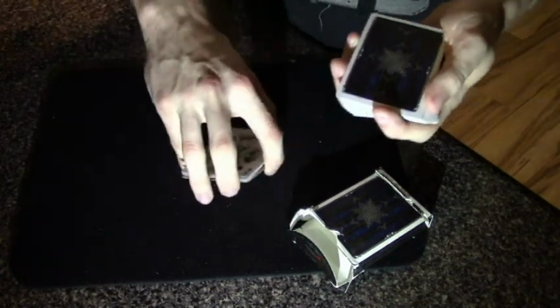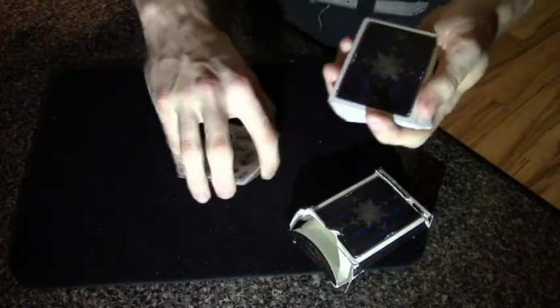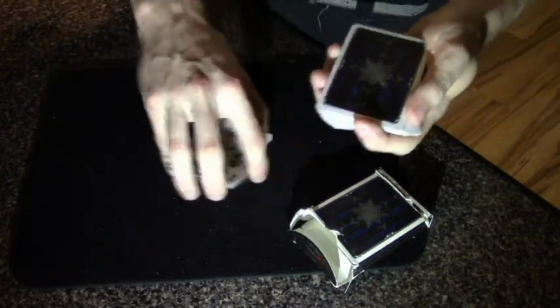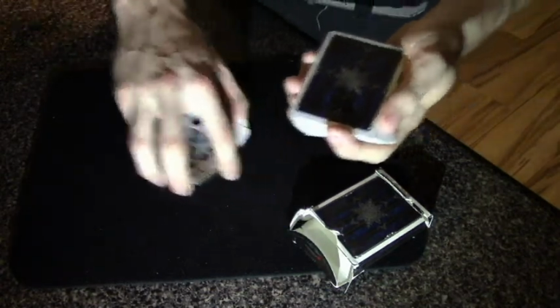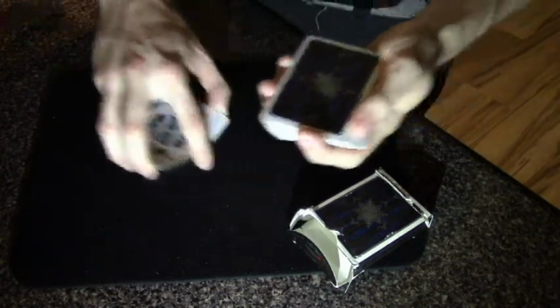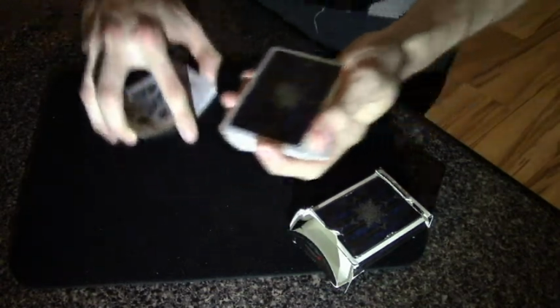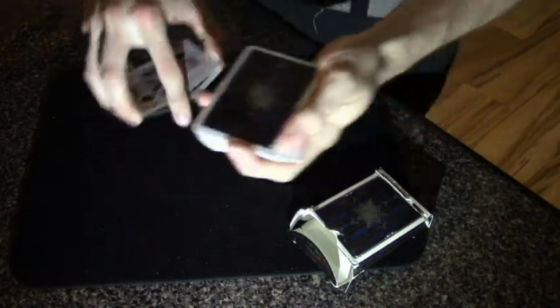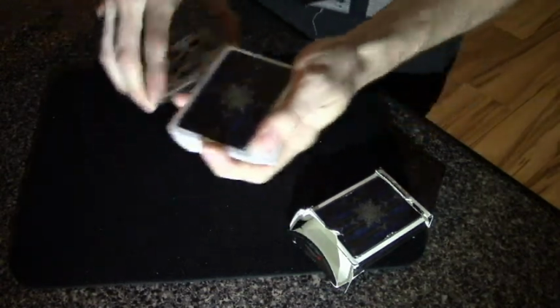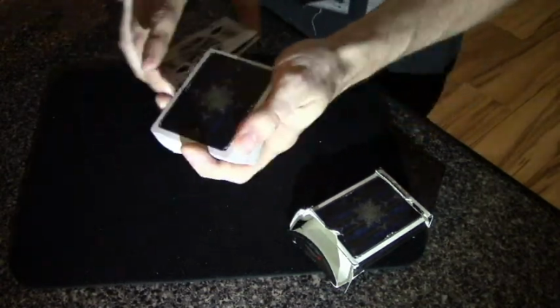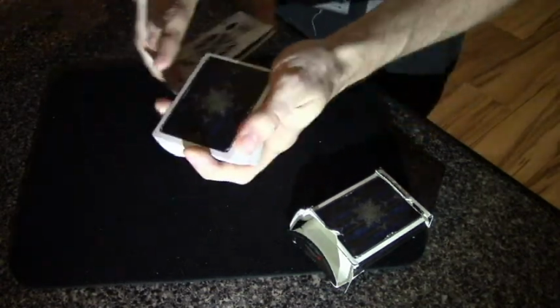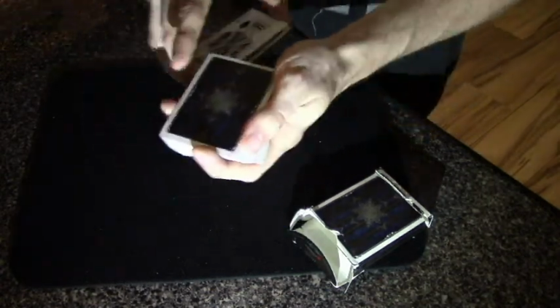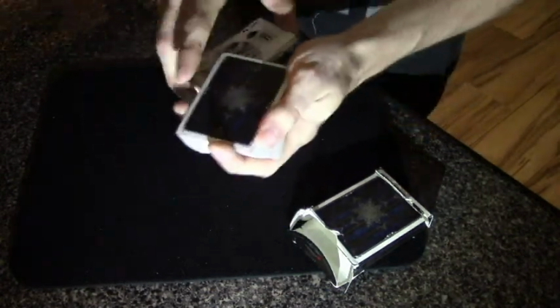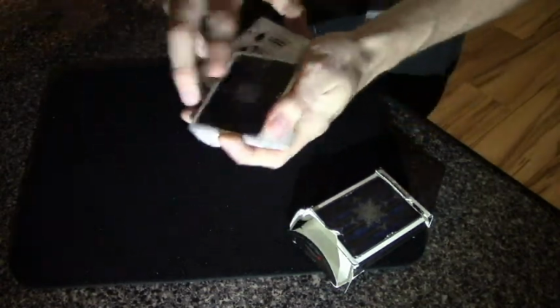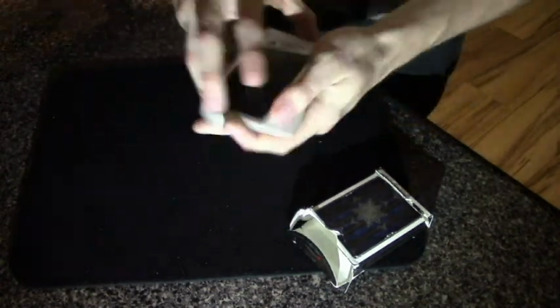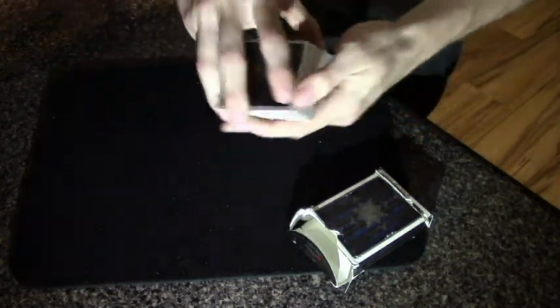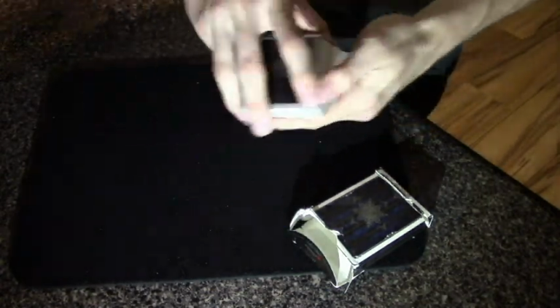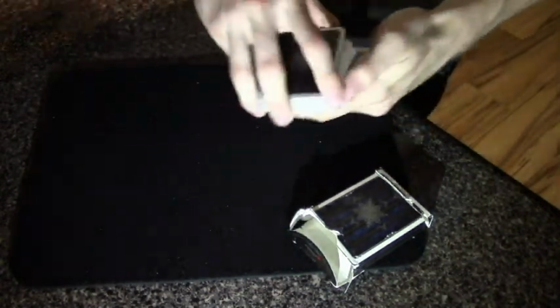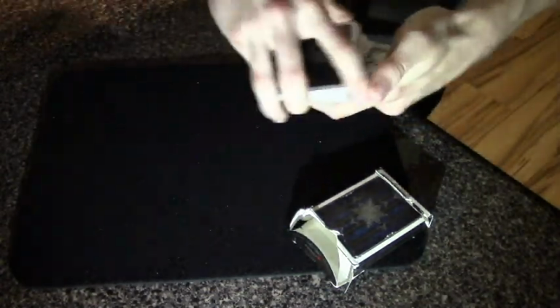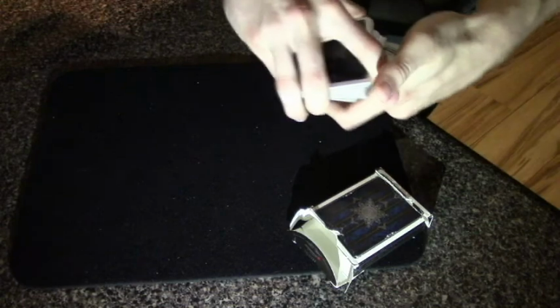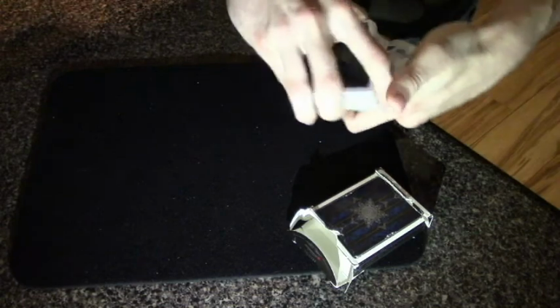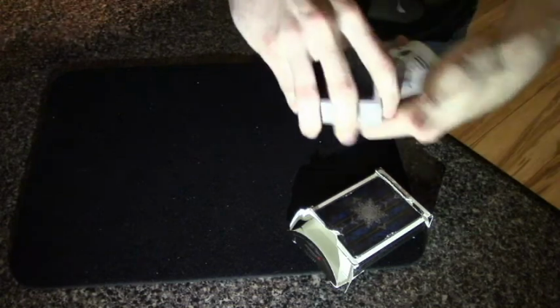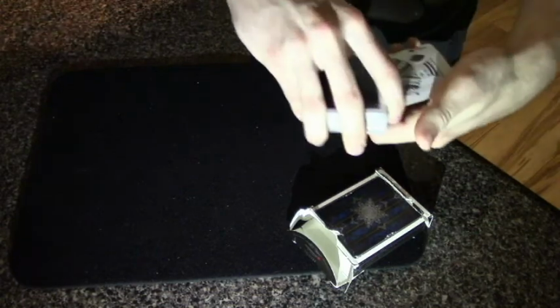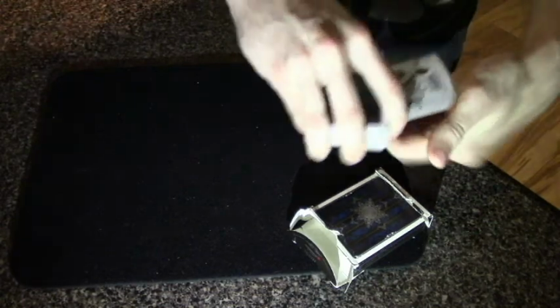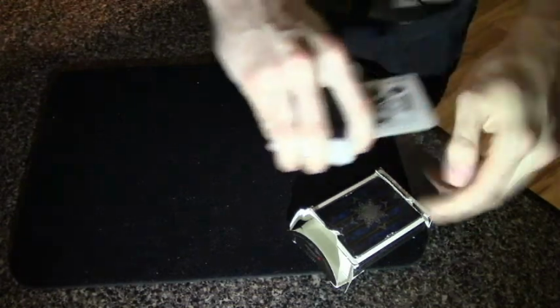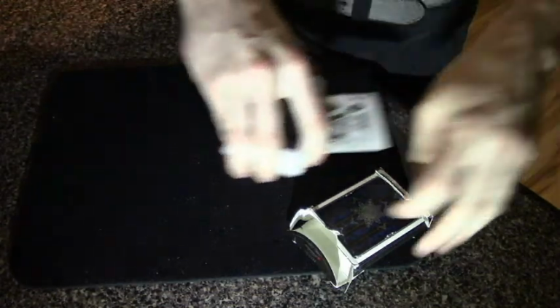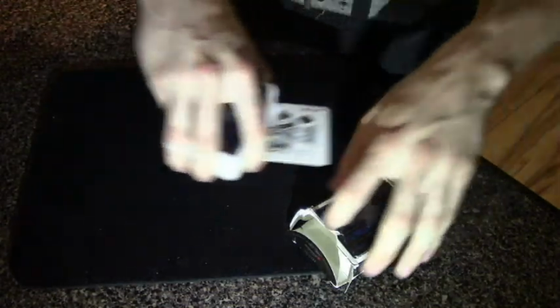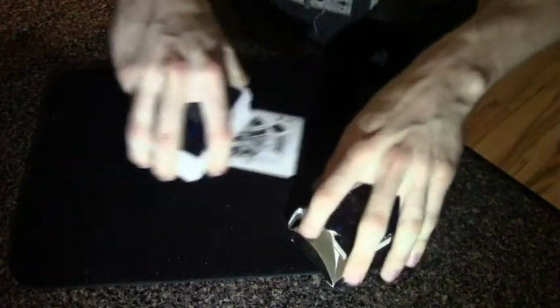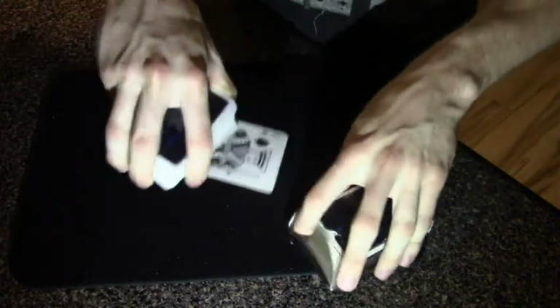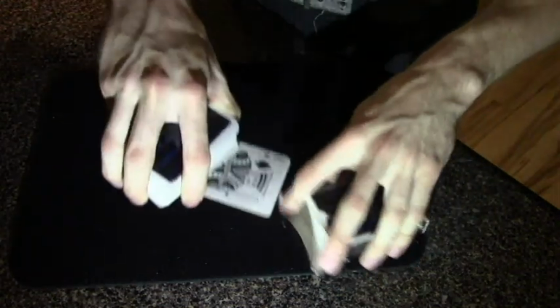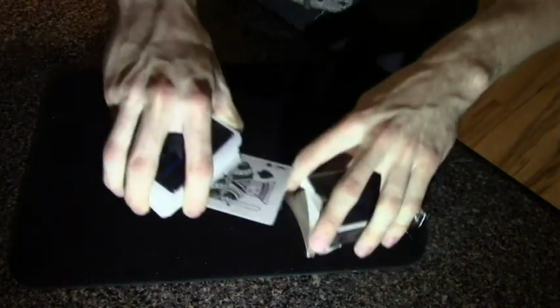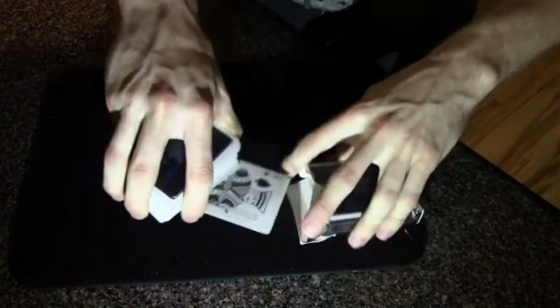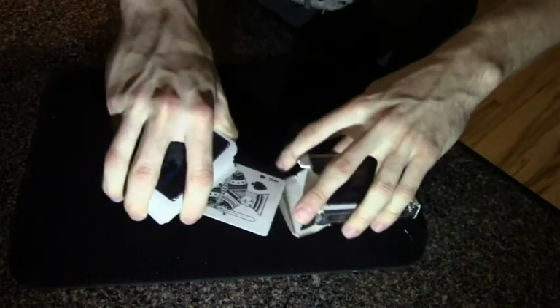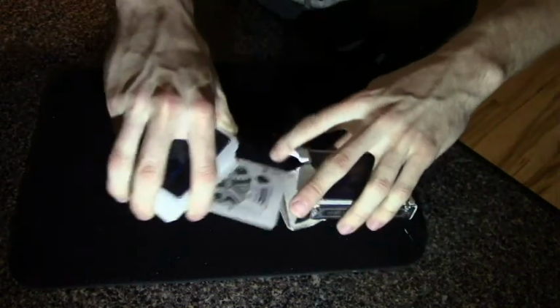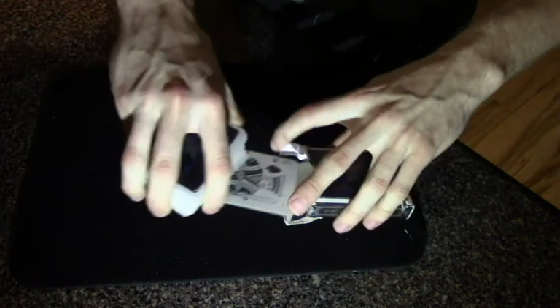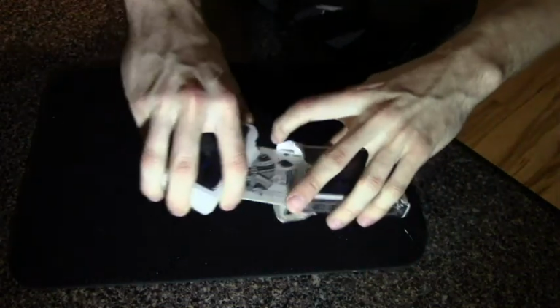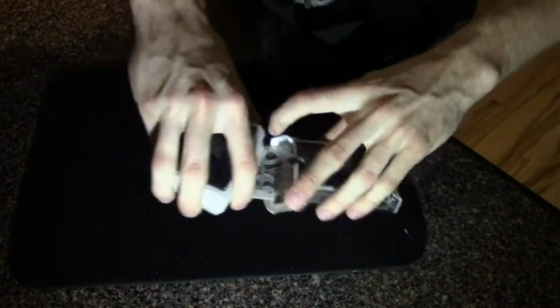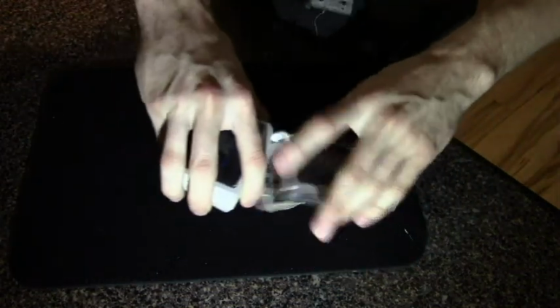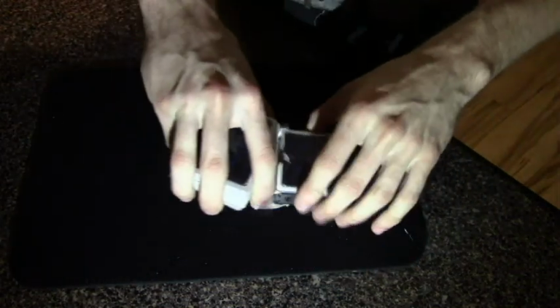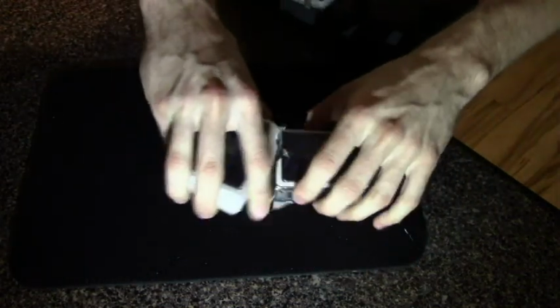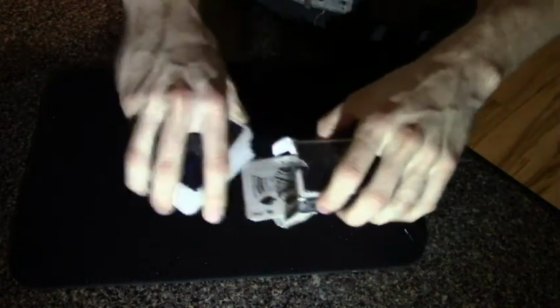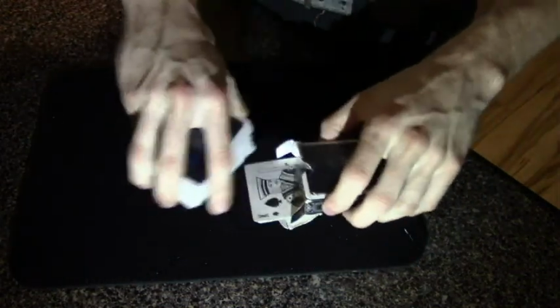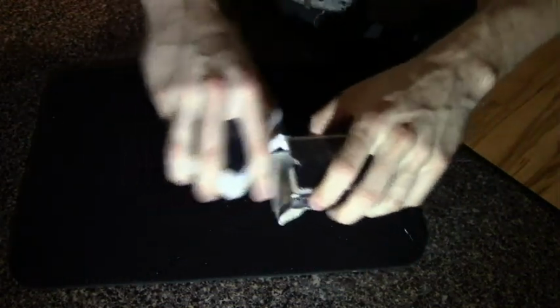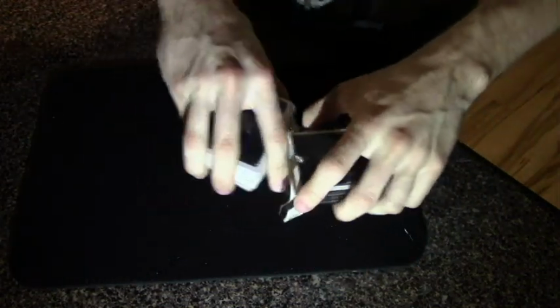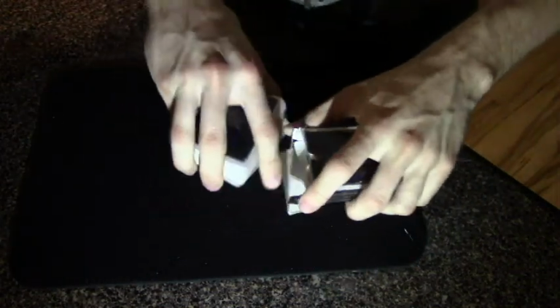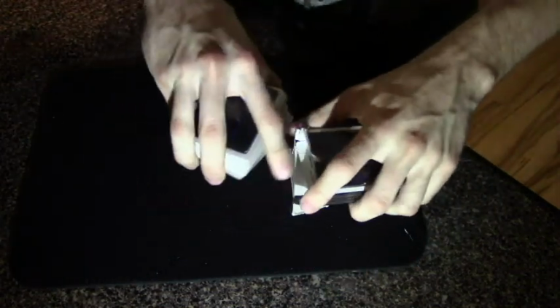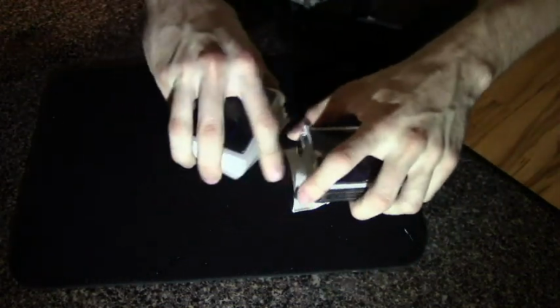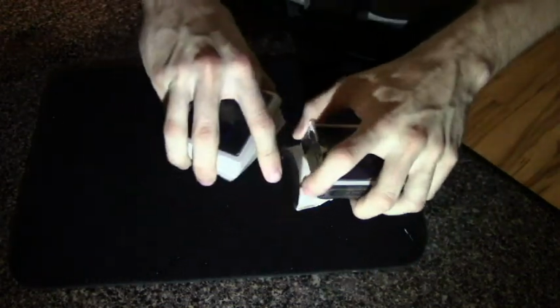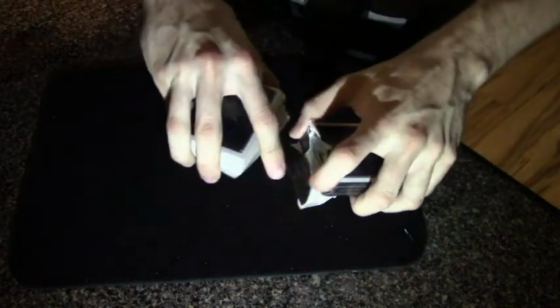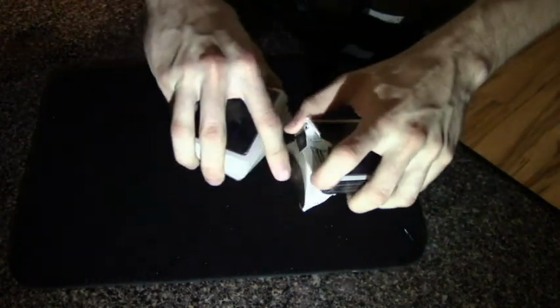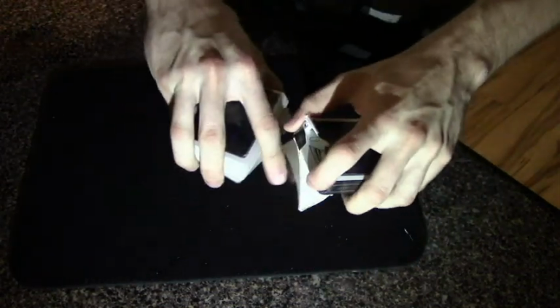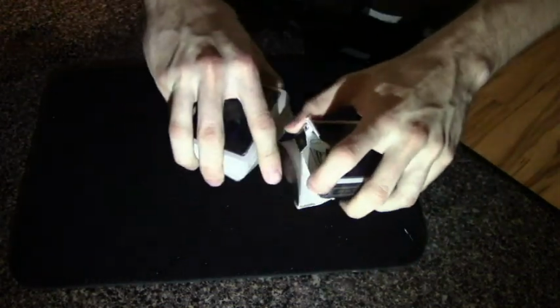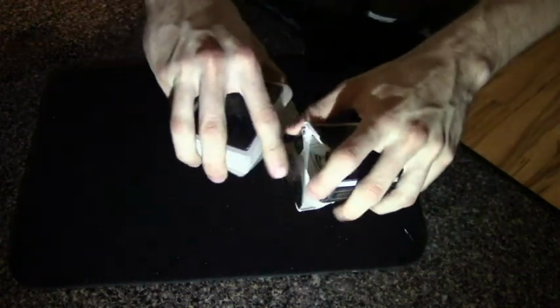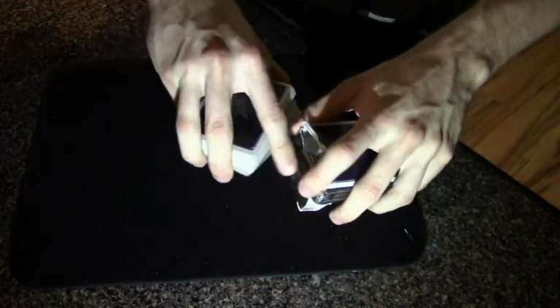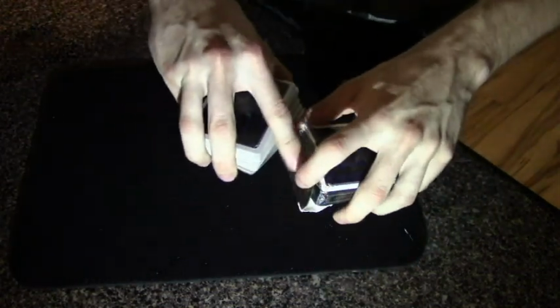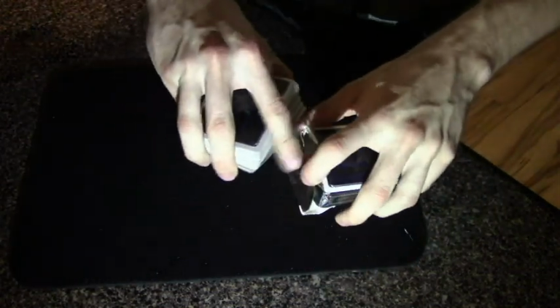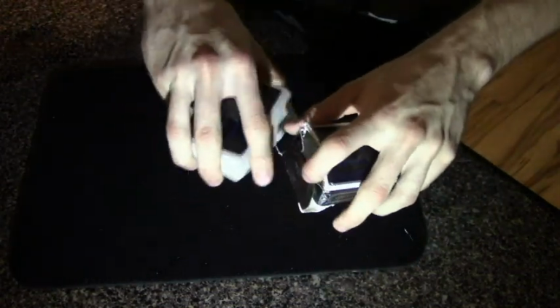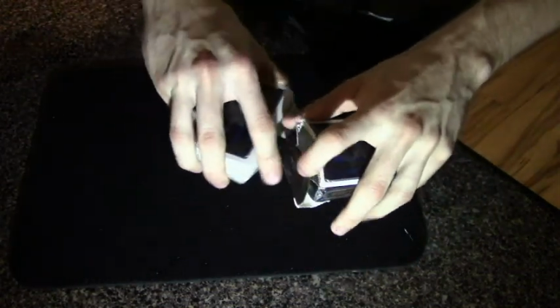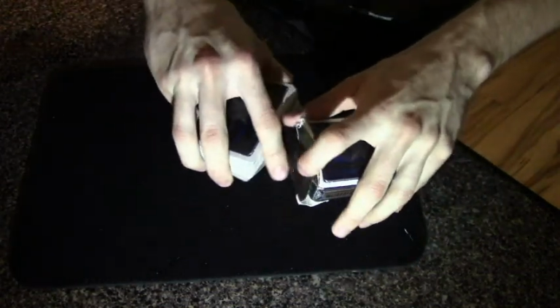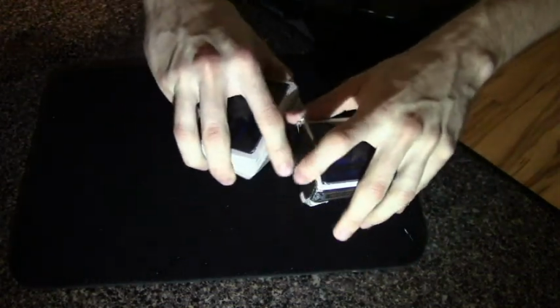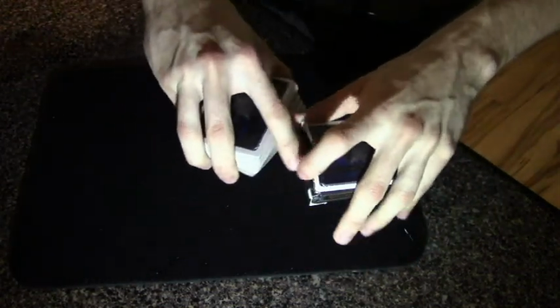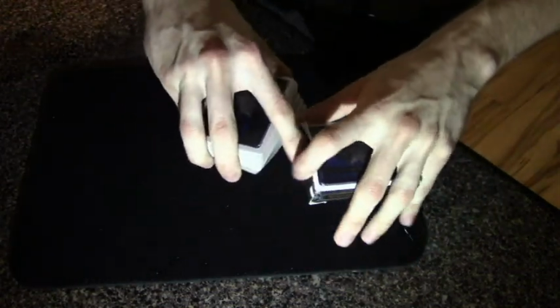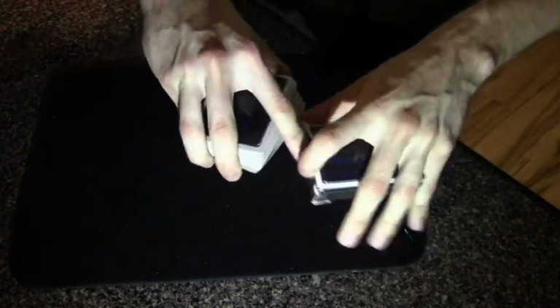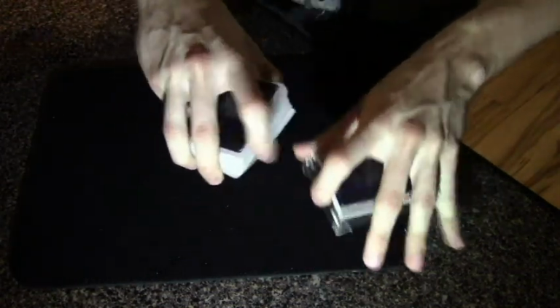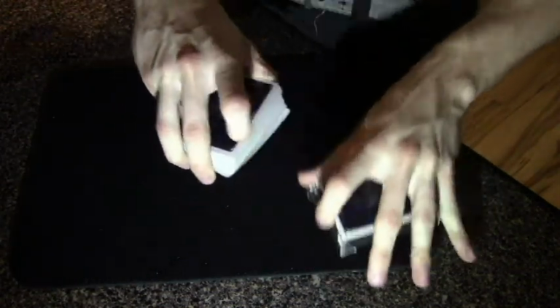I'm going to take all four kings and we're just going to place them into the box for now. We'll get back to those a little bit later.